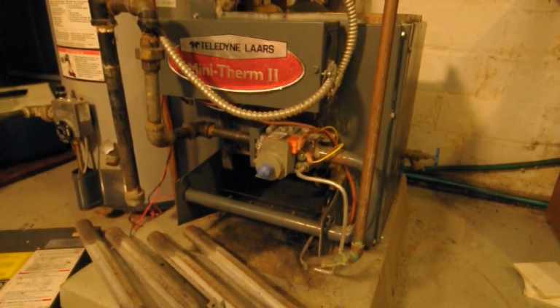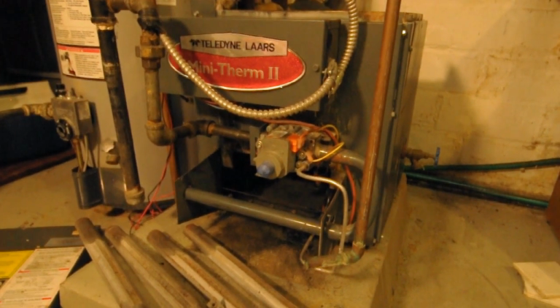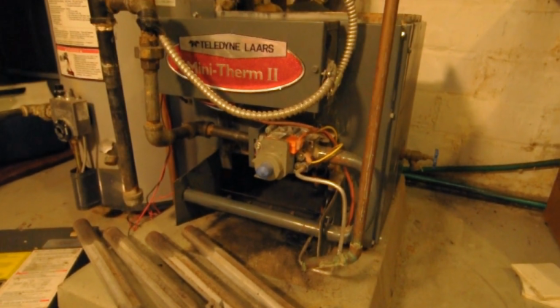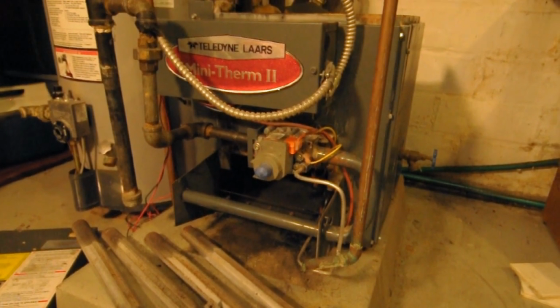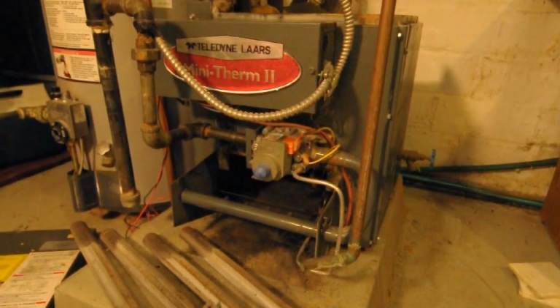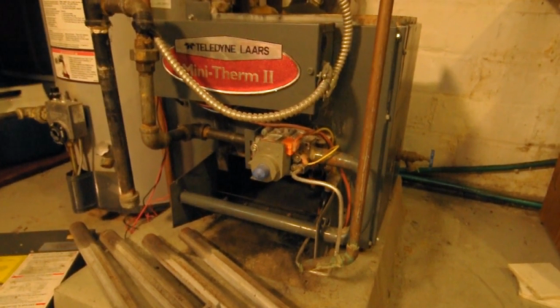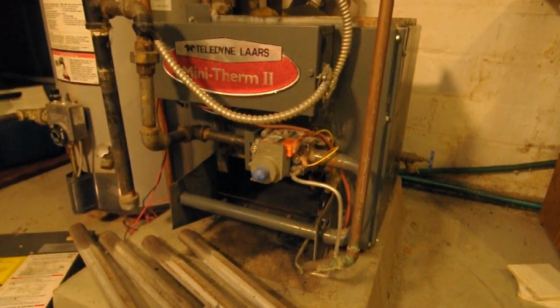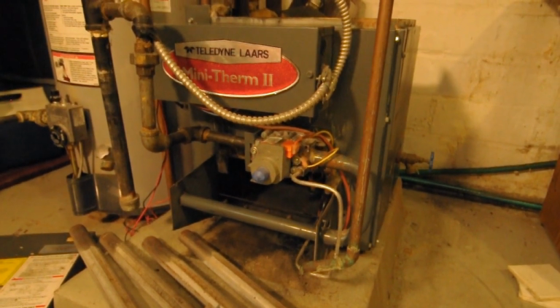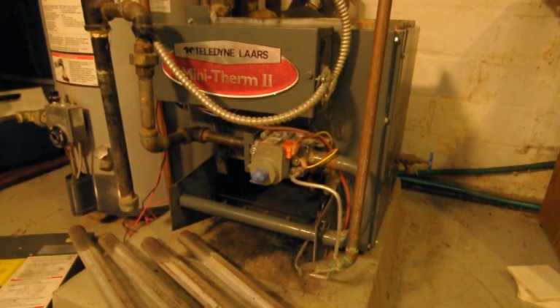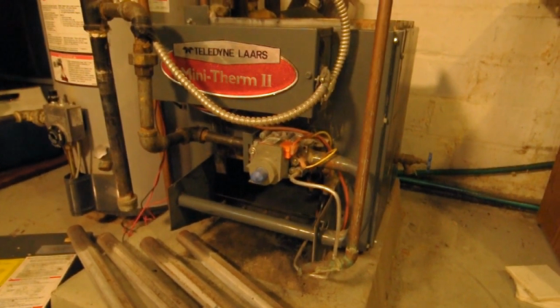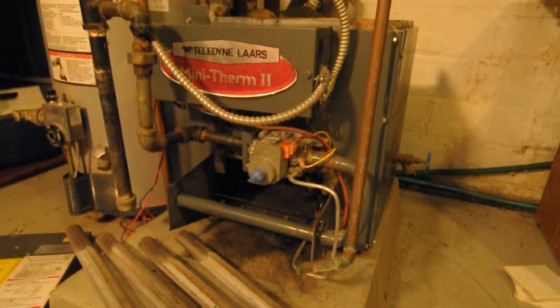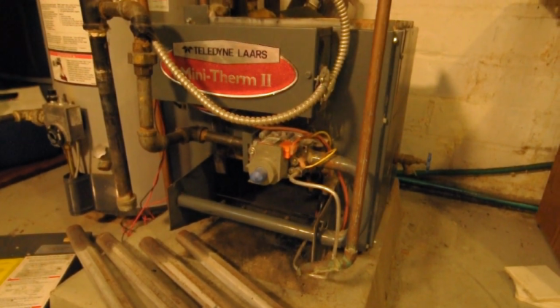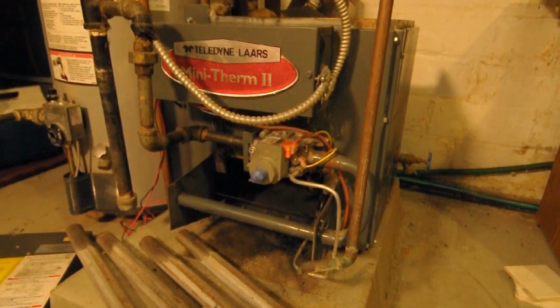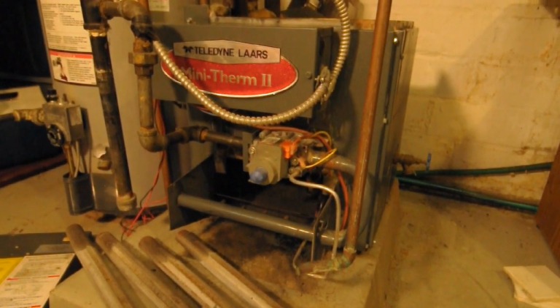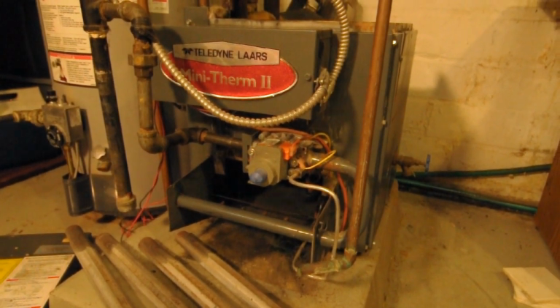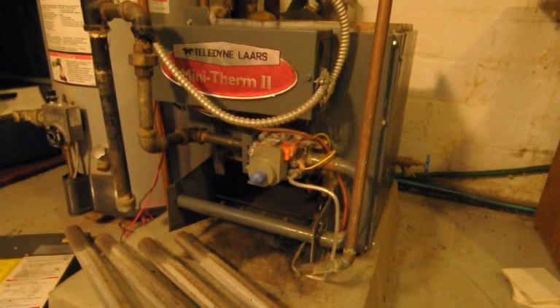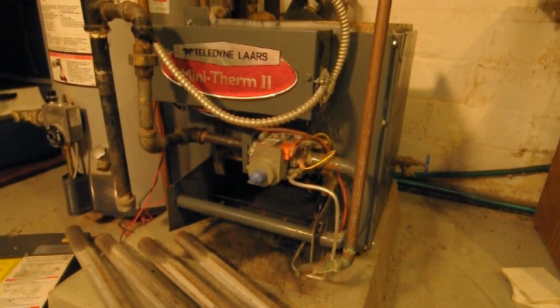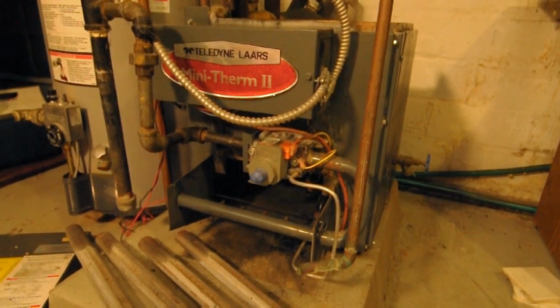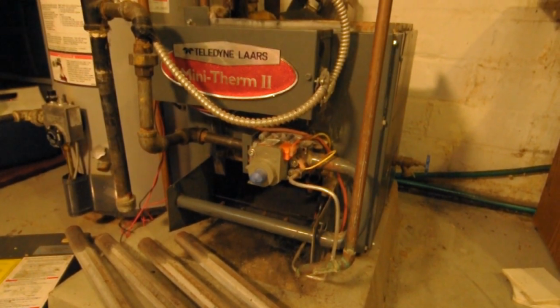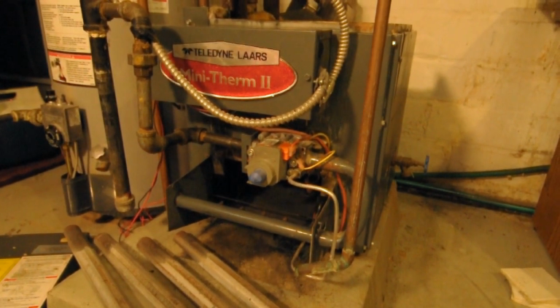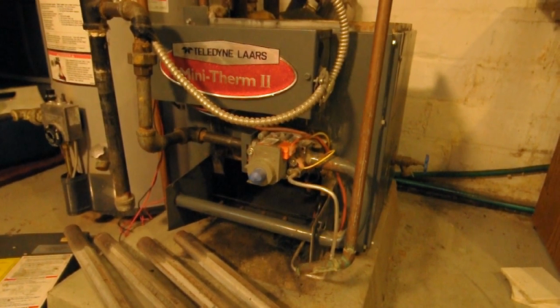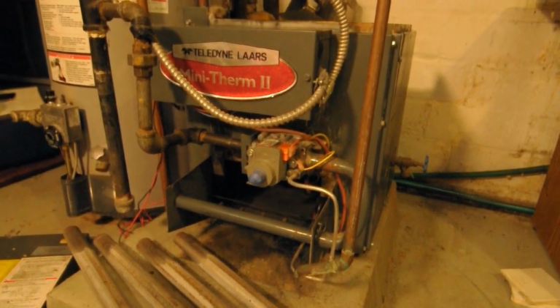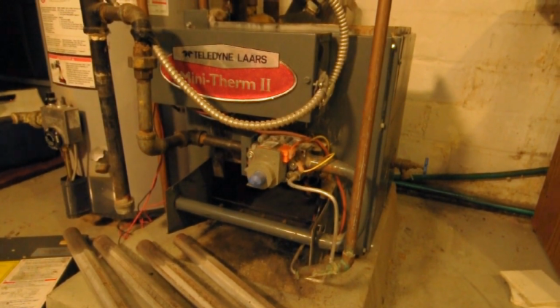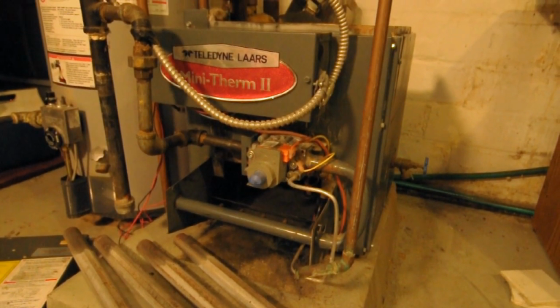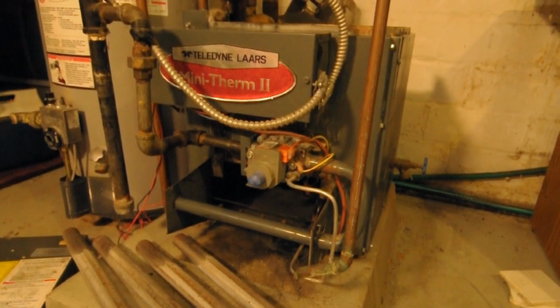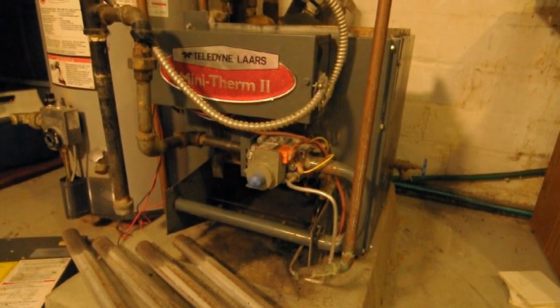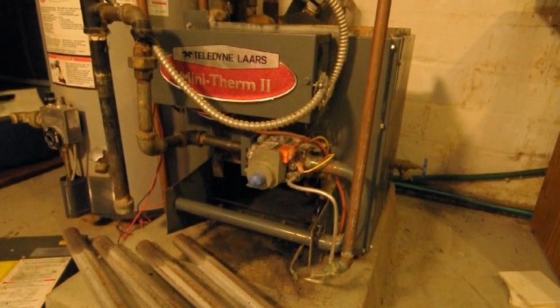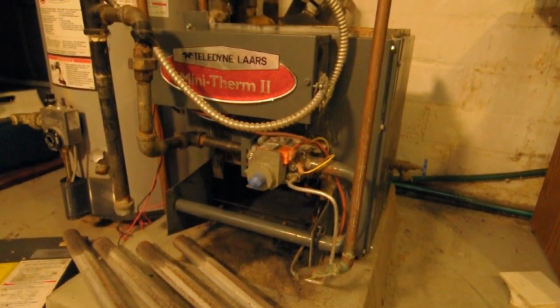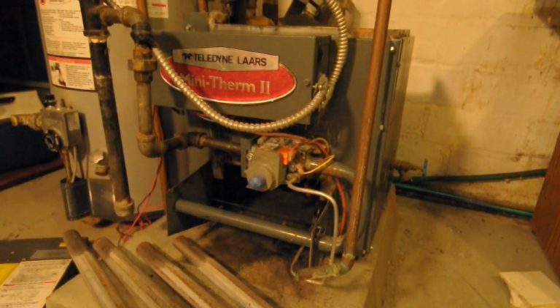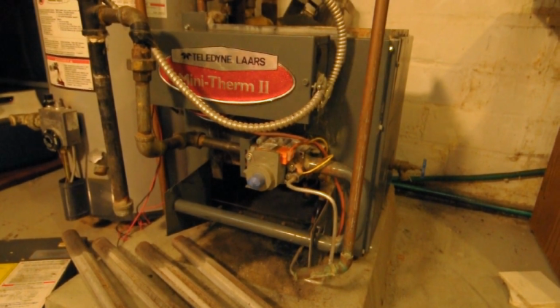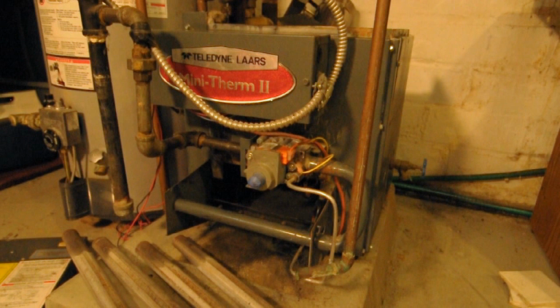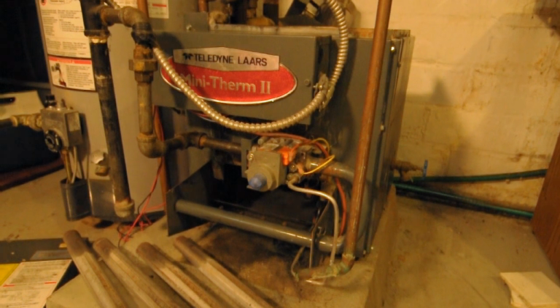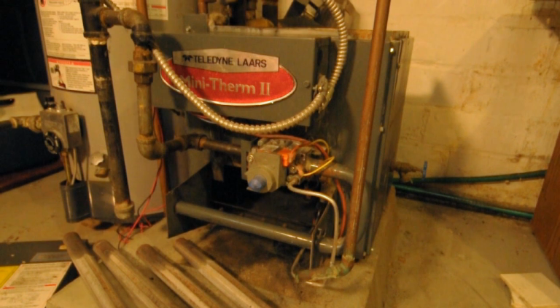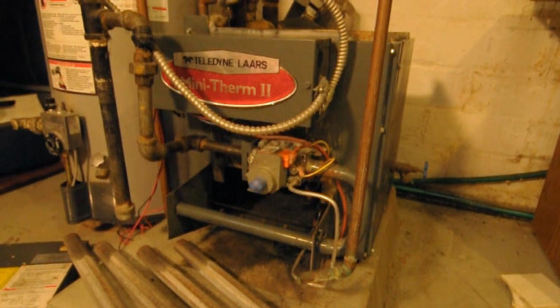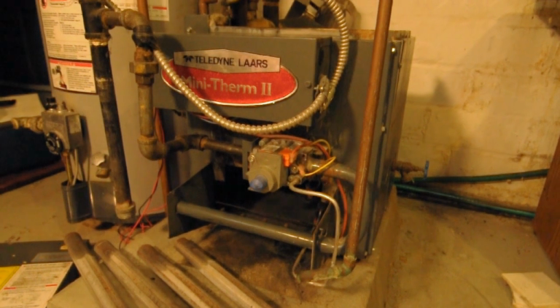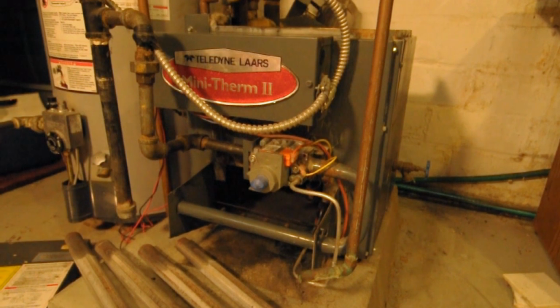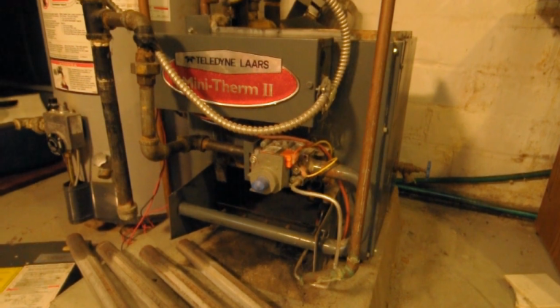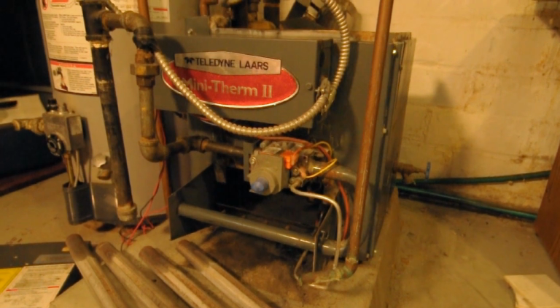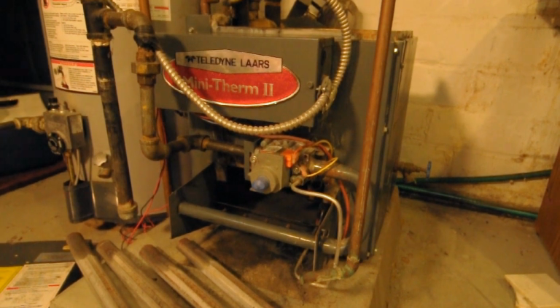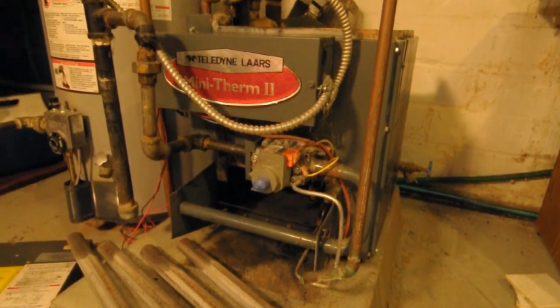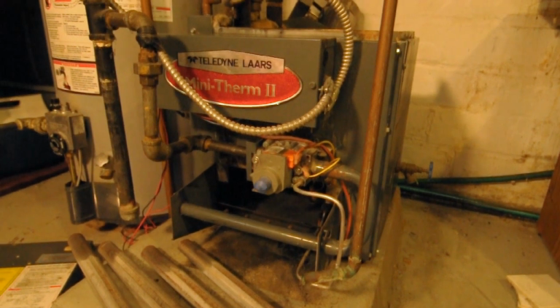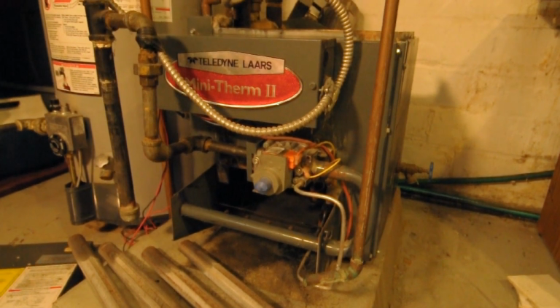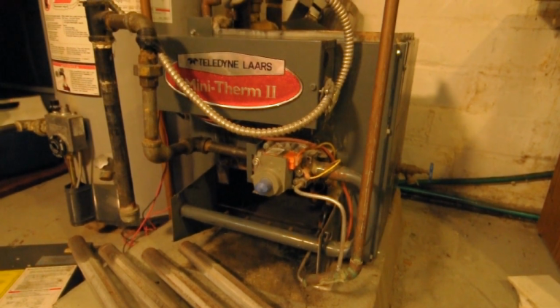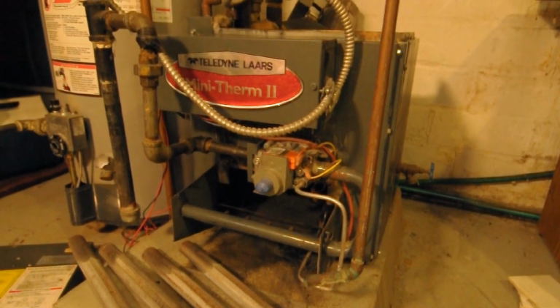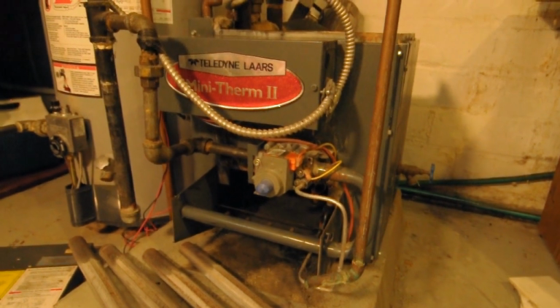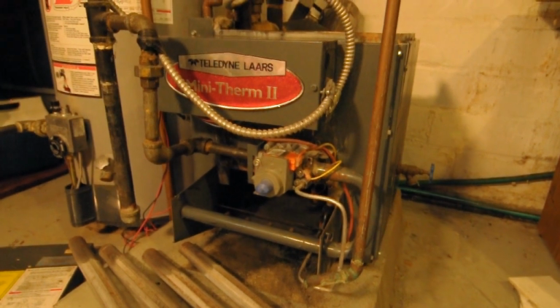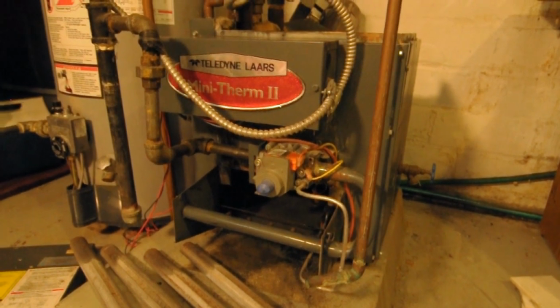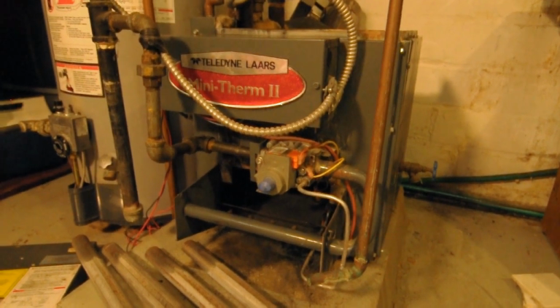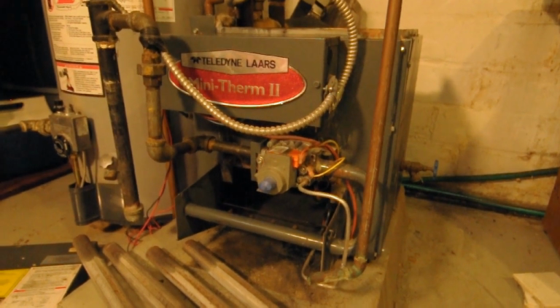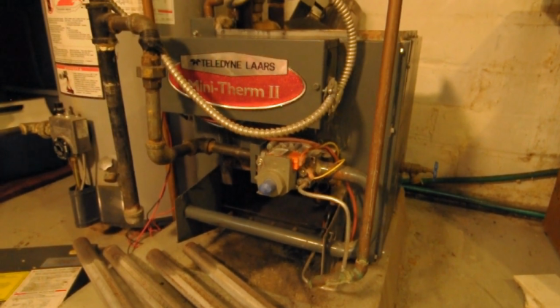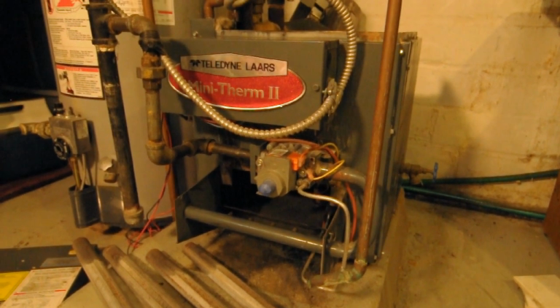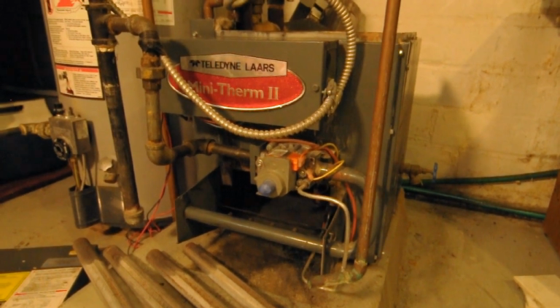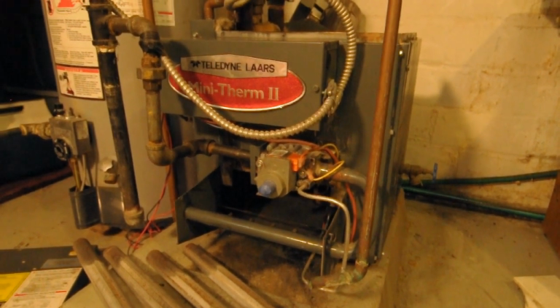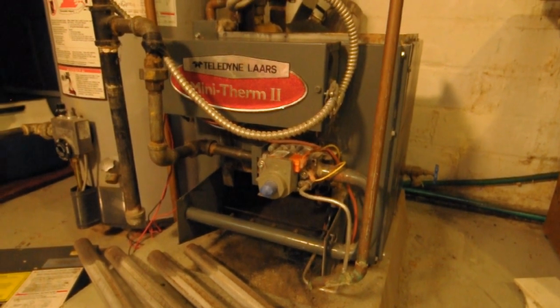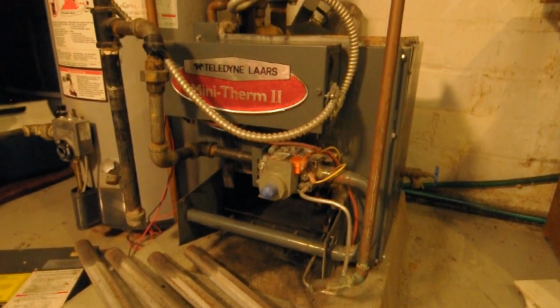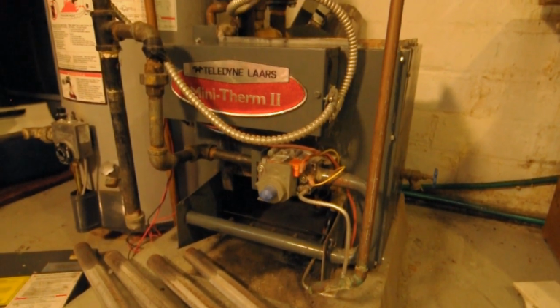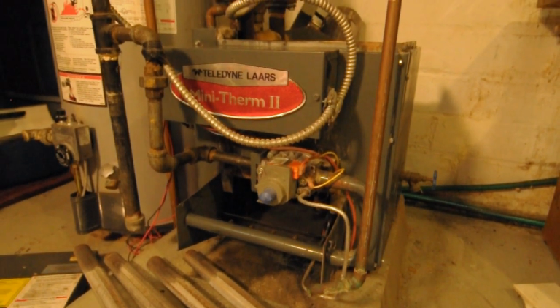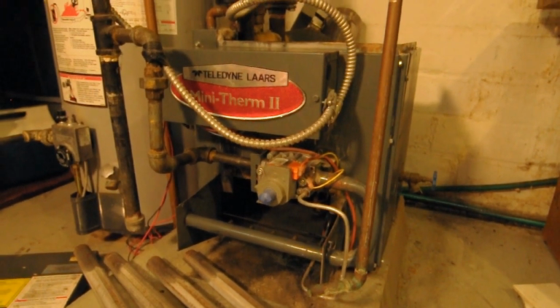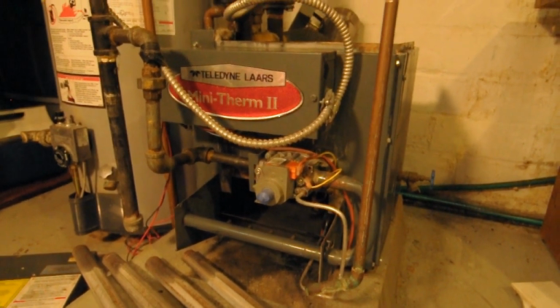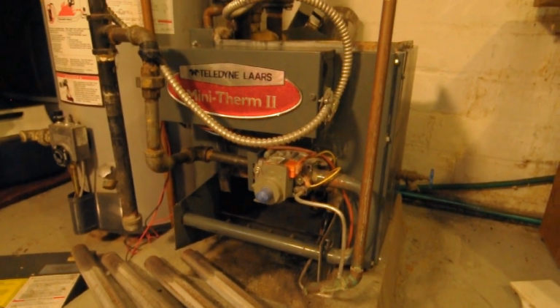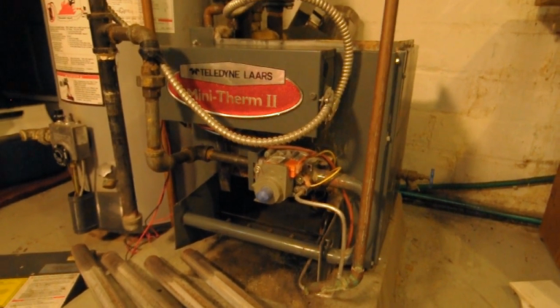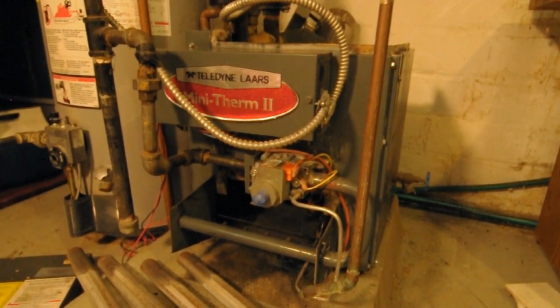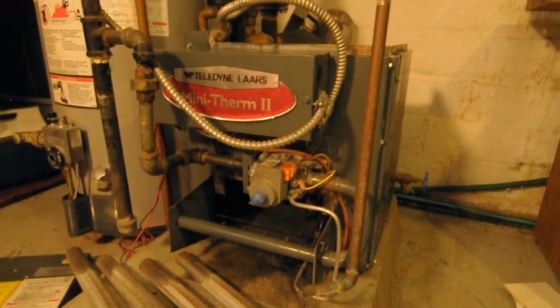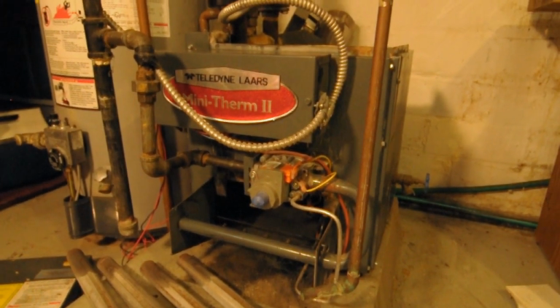The purpose of this video is to help homeowners do some basic routine maintenance on their hot water boilers for radiator heat.